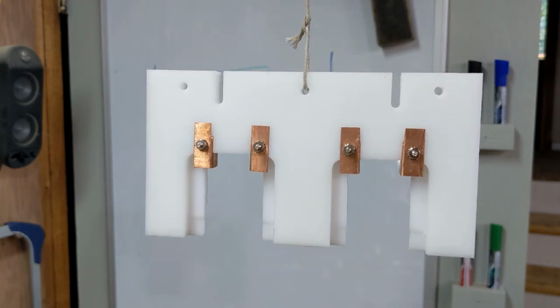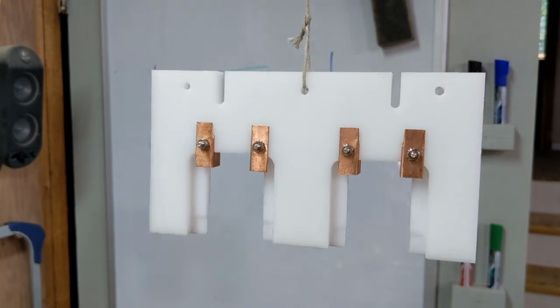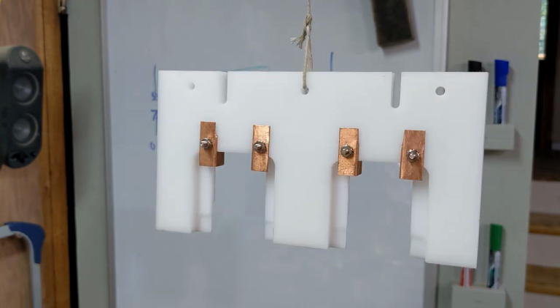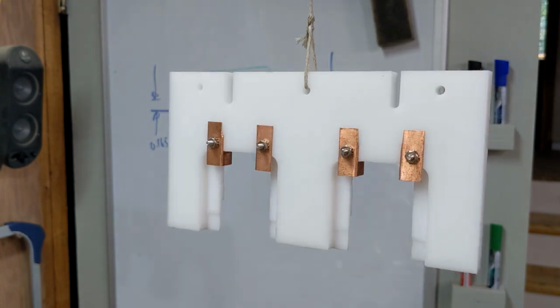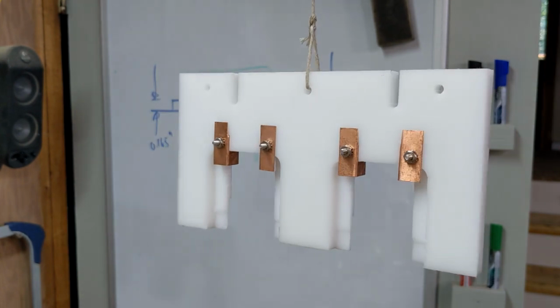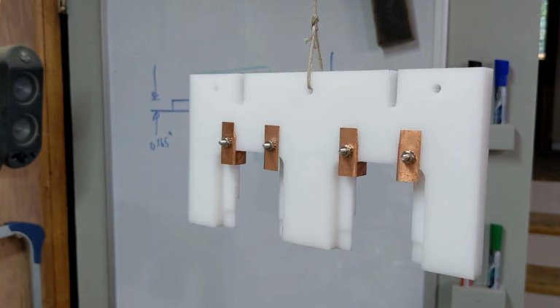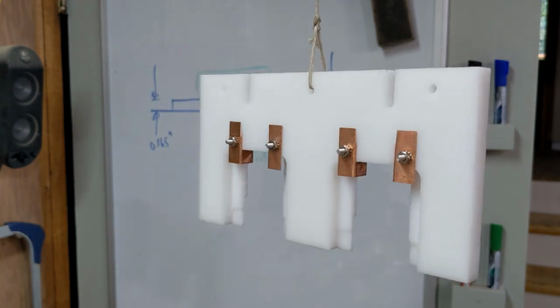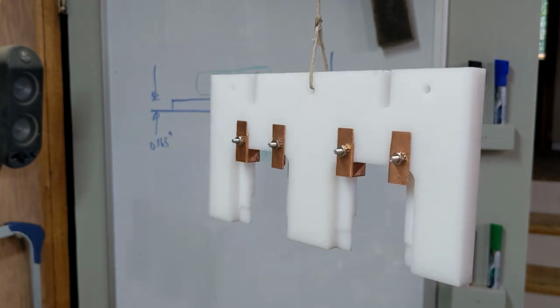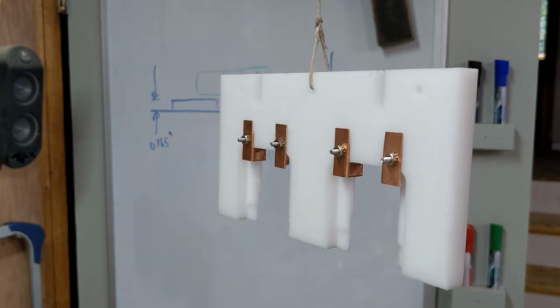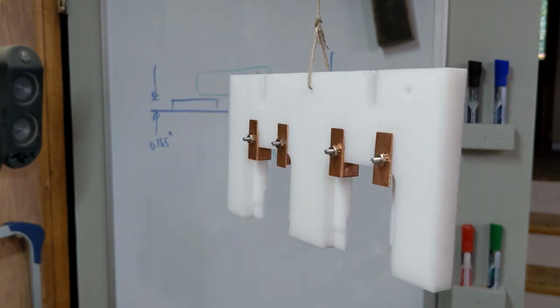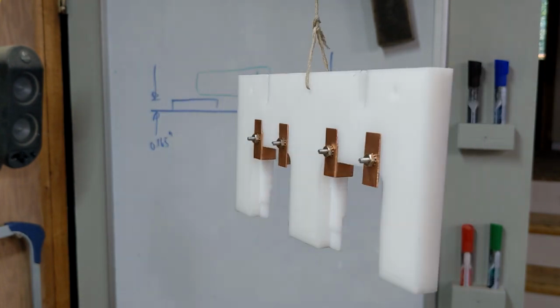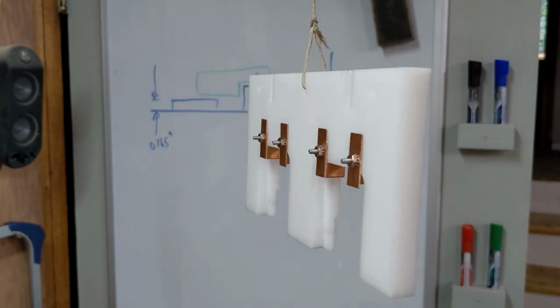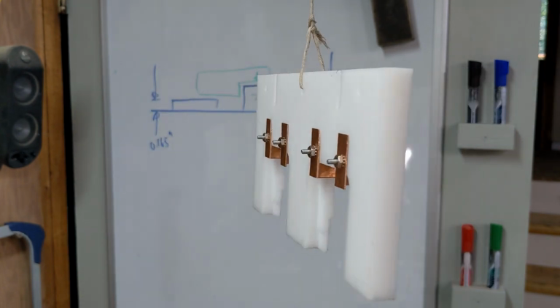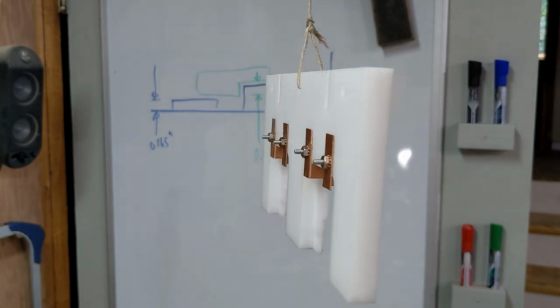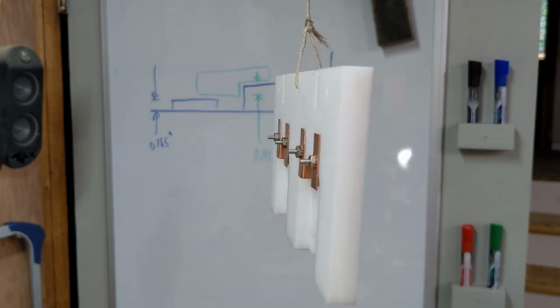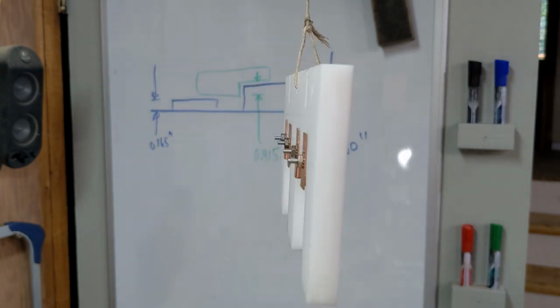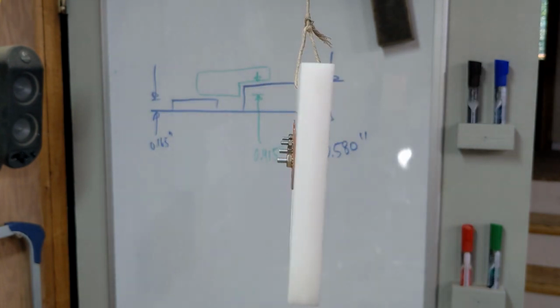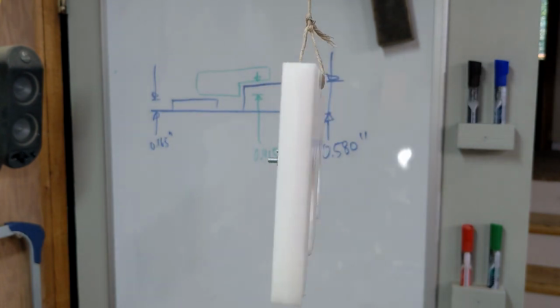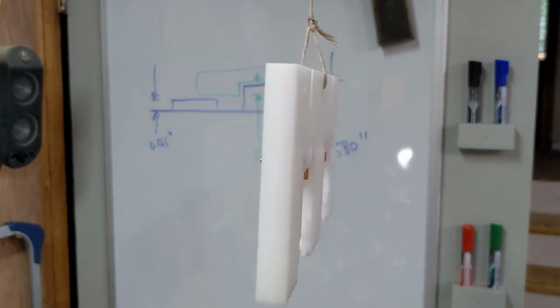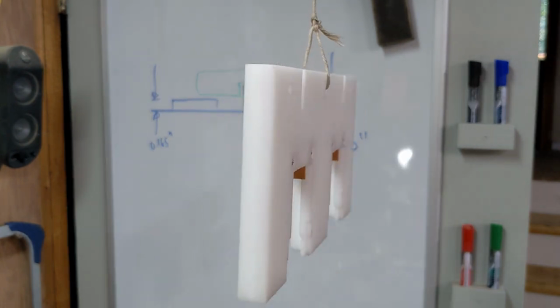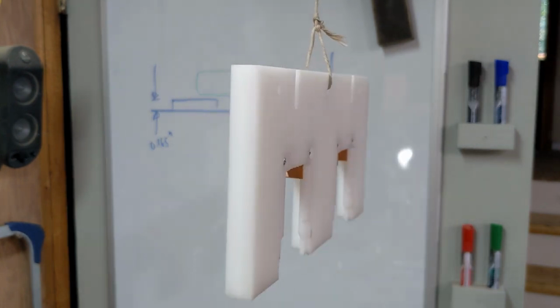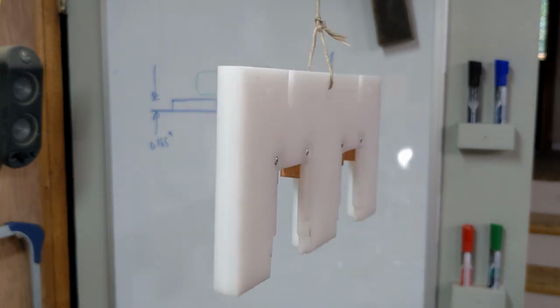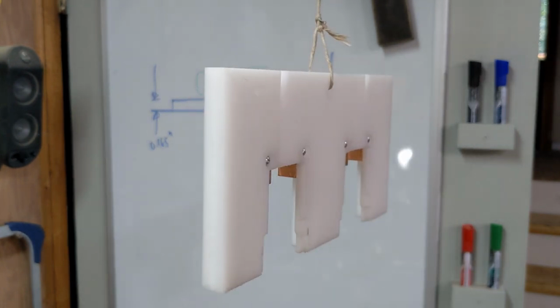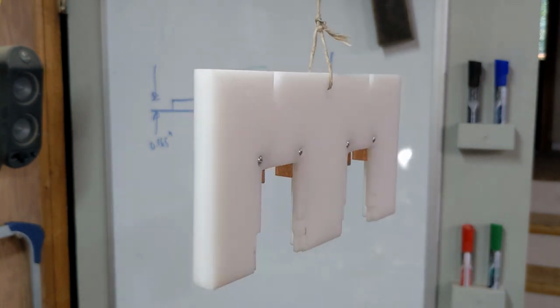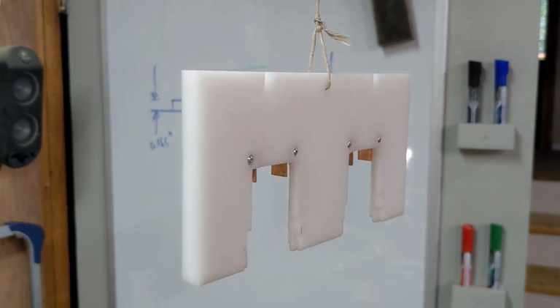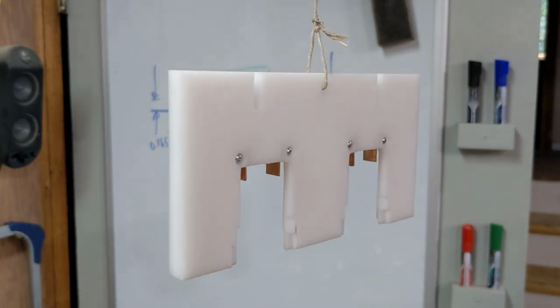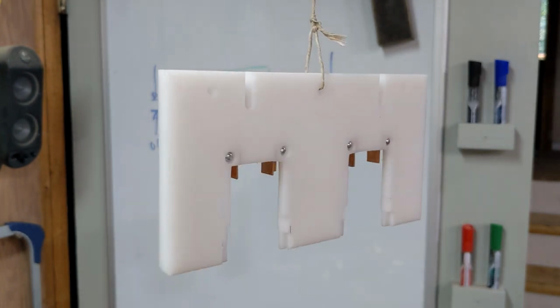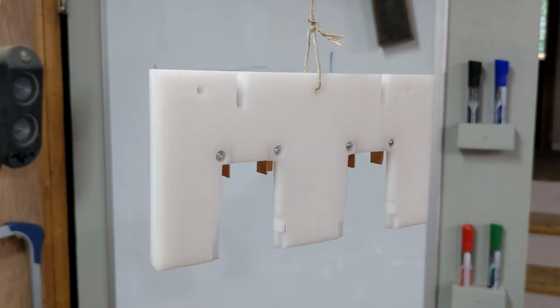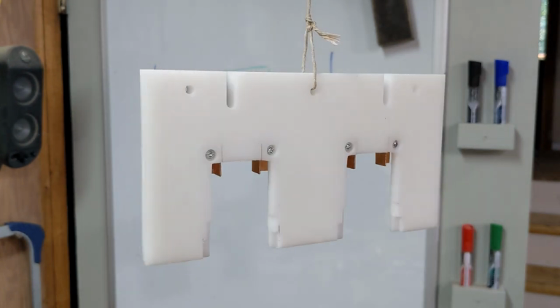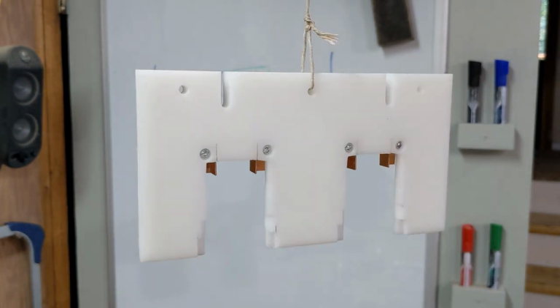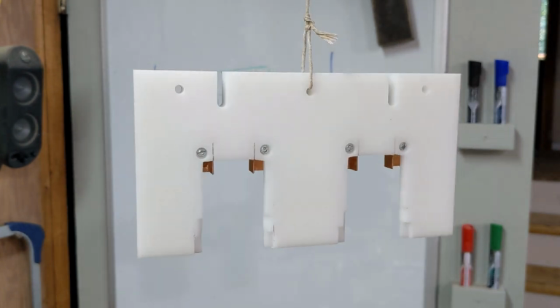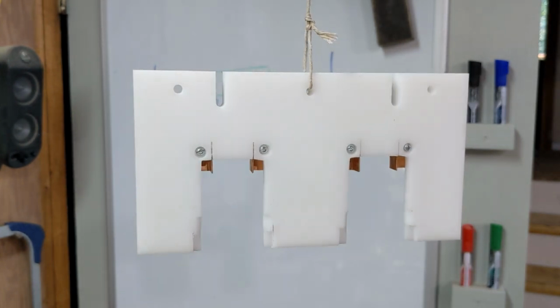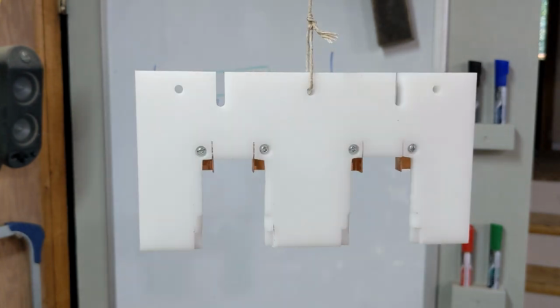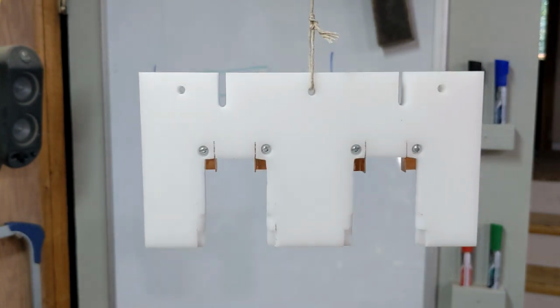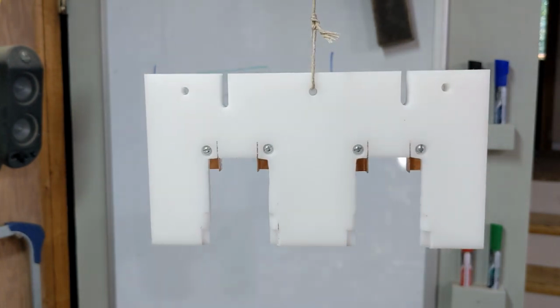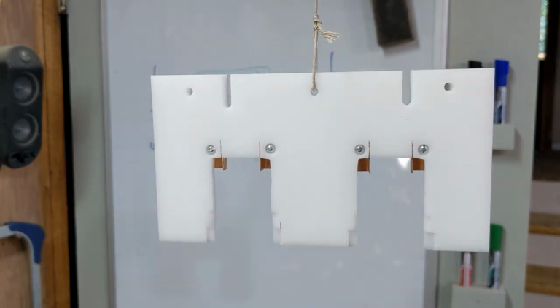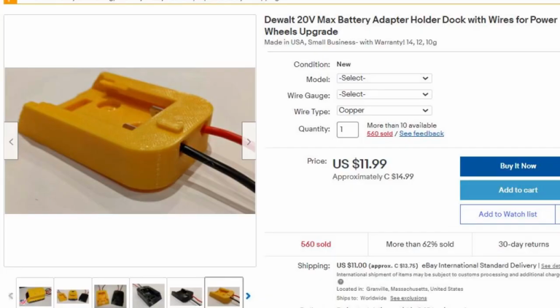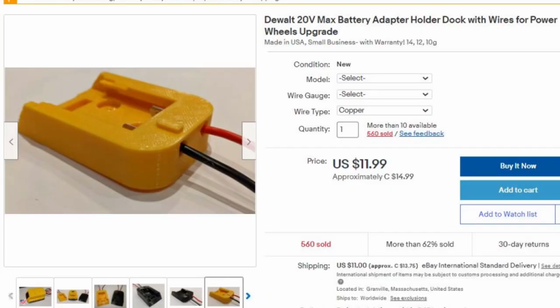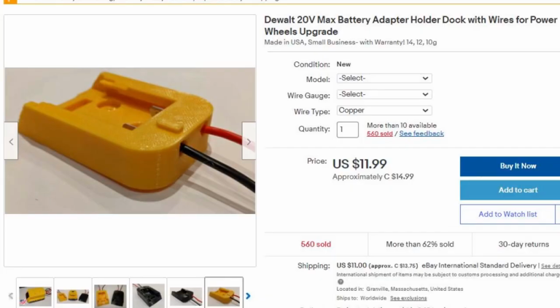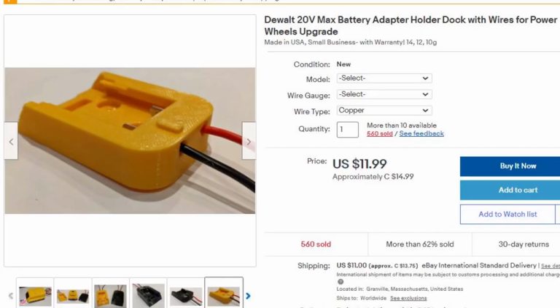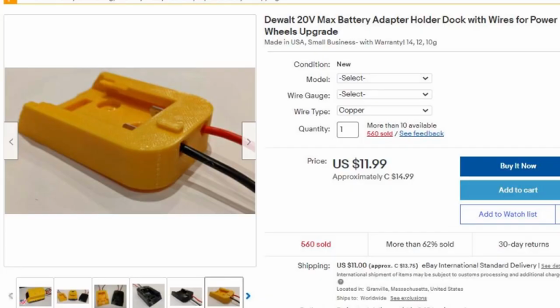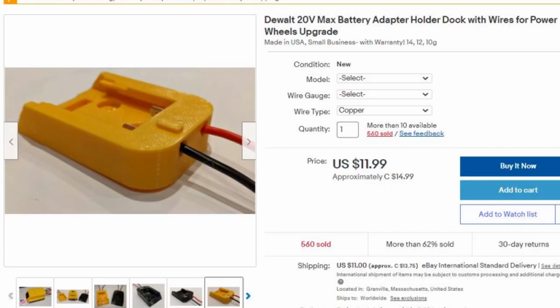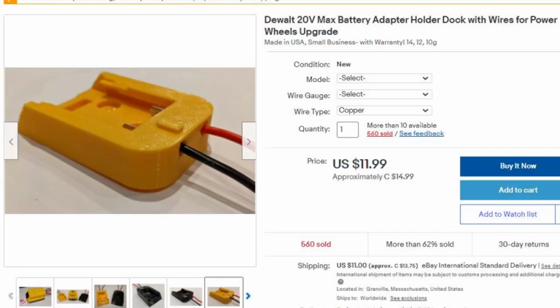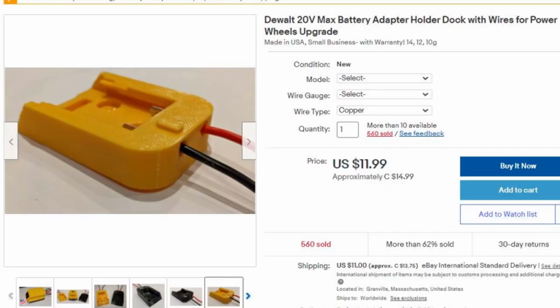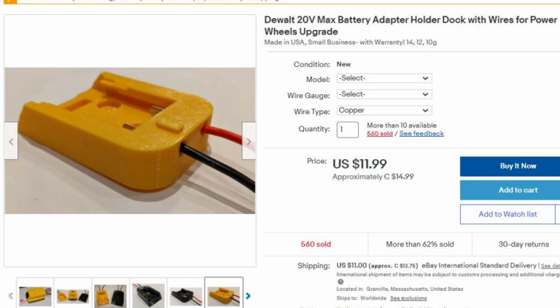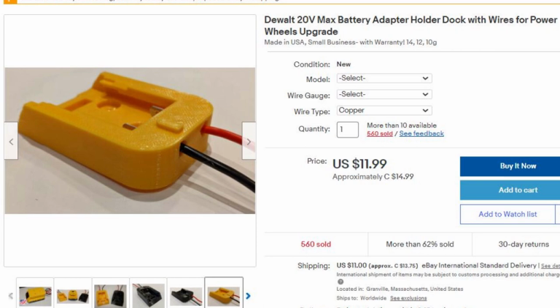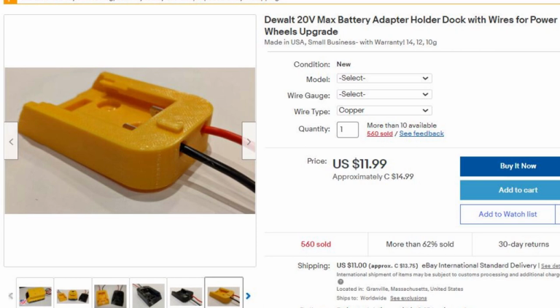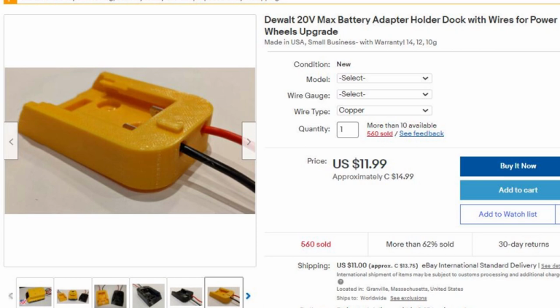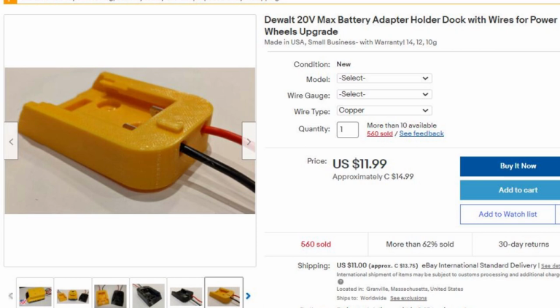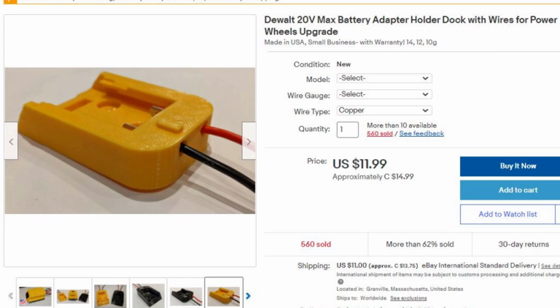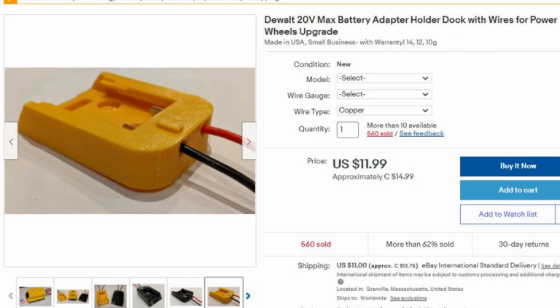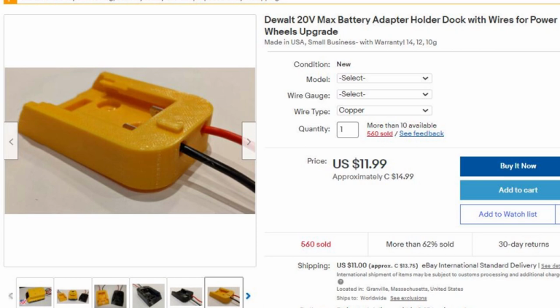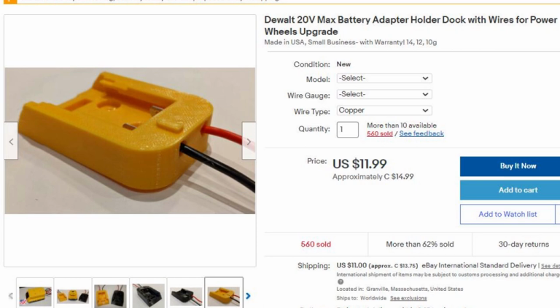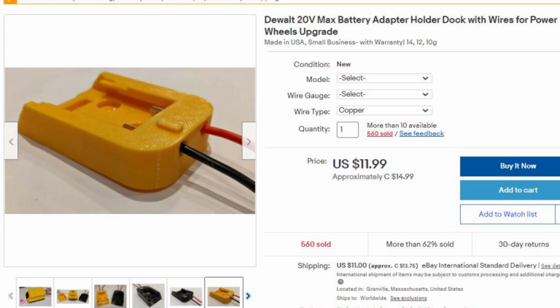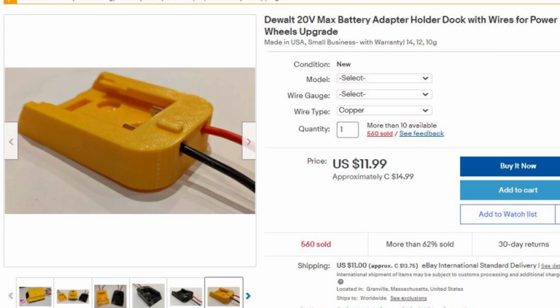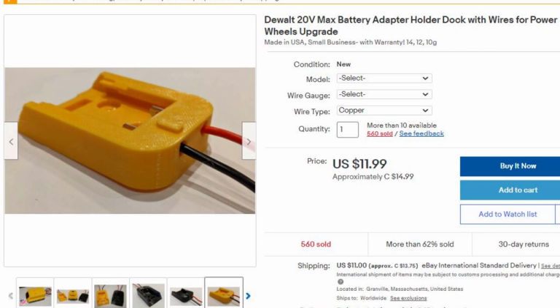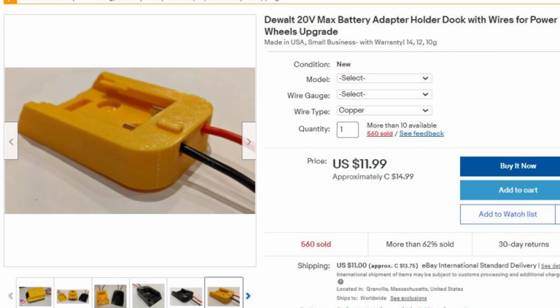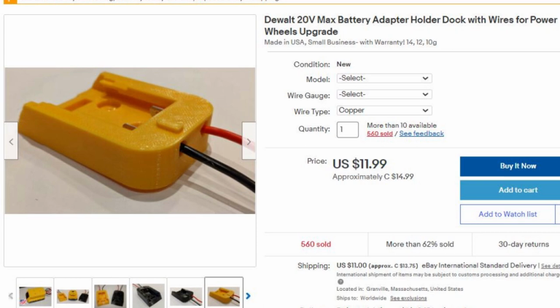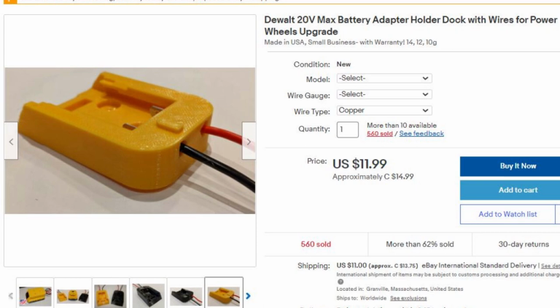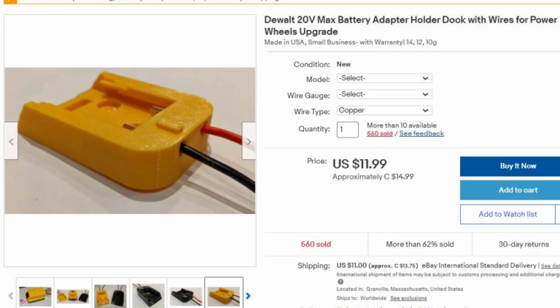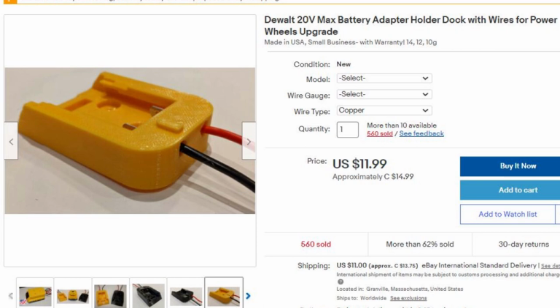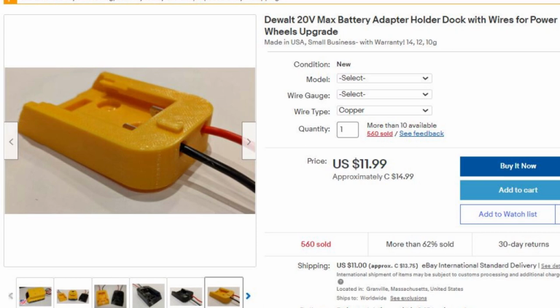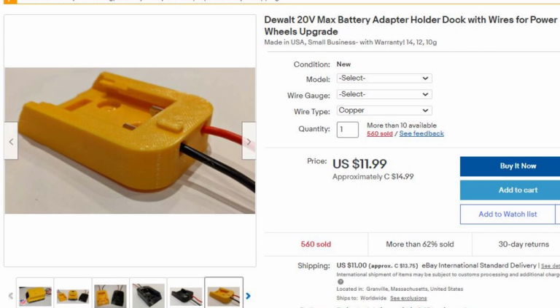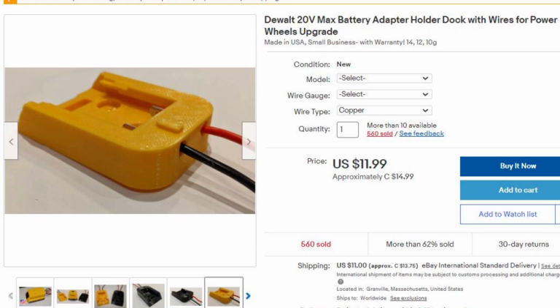I could have just purchased a pair of pre-made battery holders from eBay, like these, but where would be the fun in that?